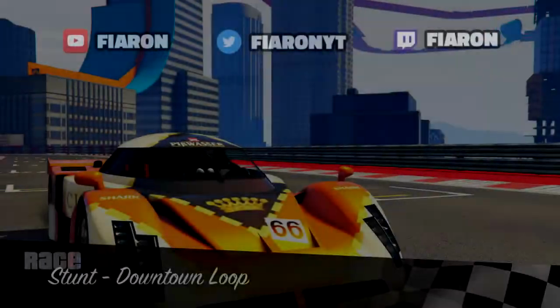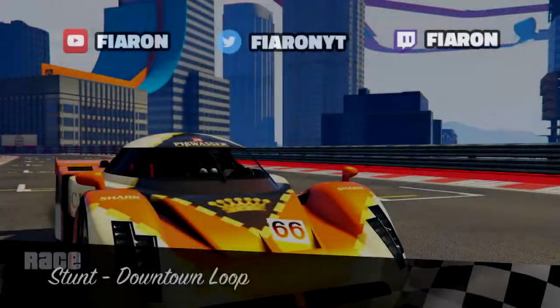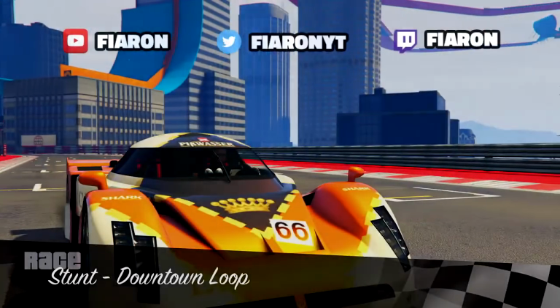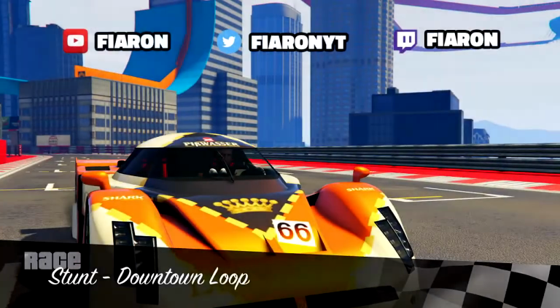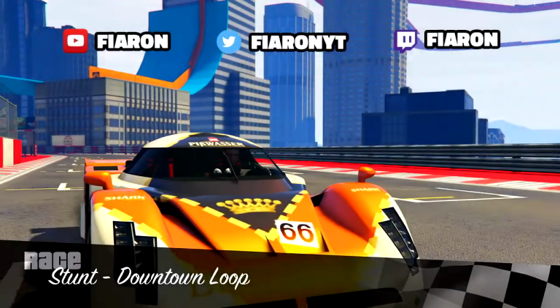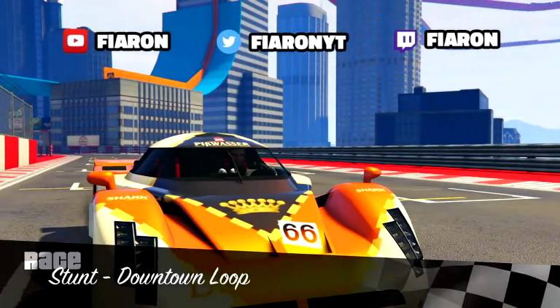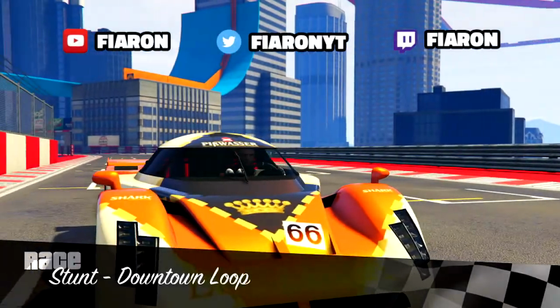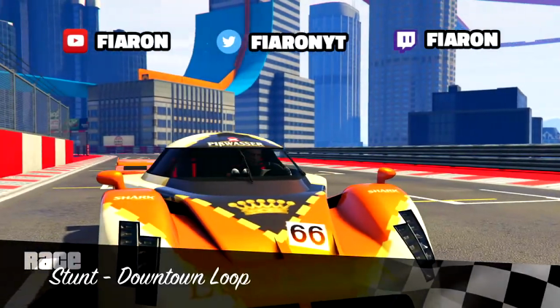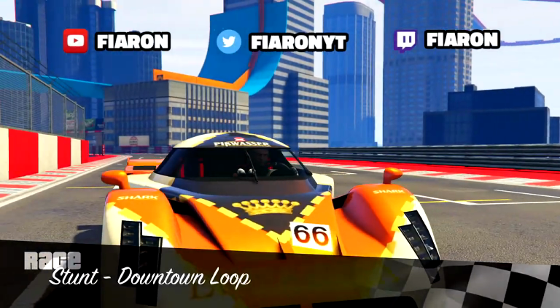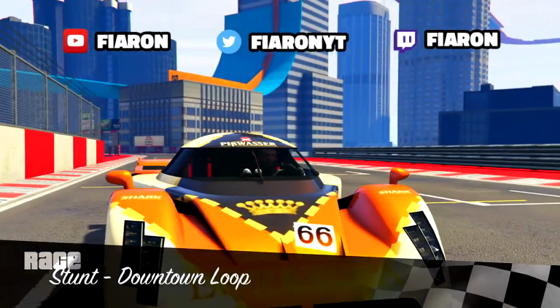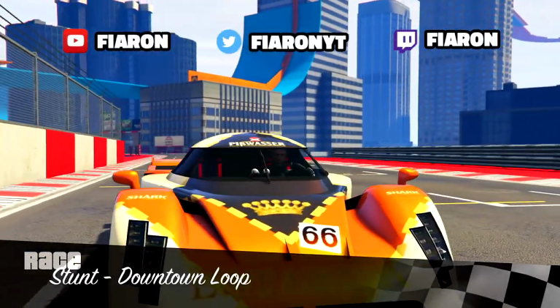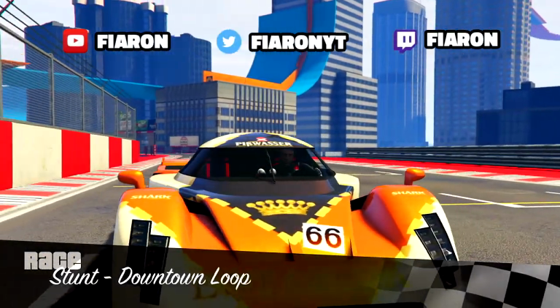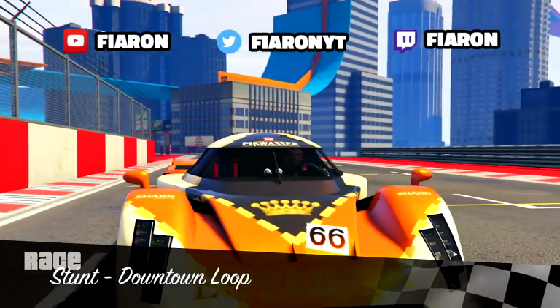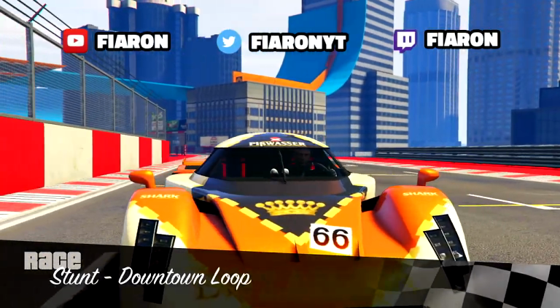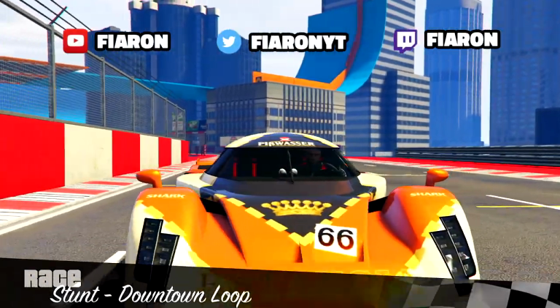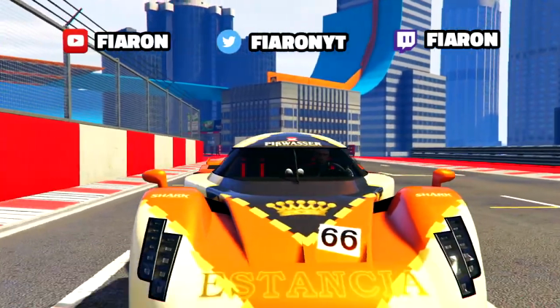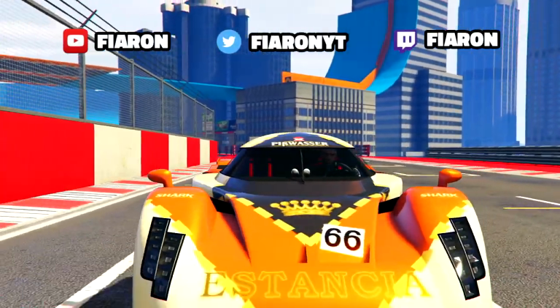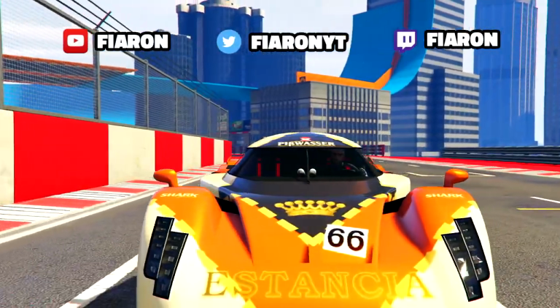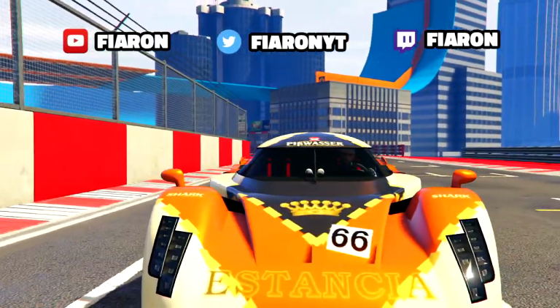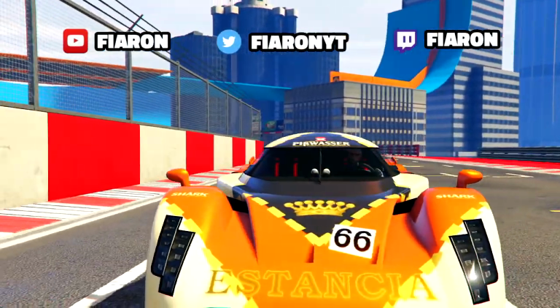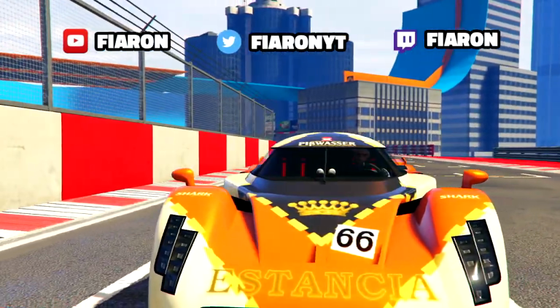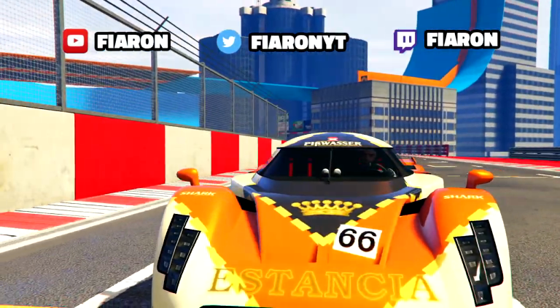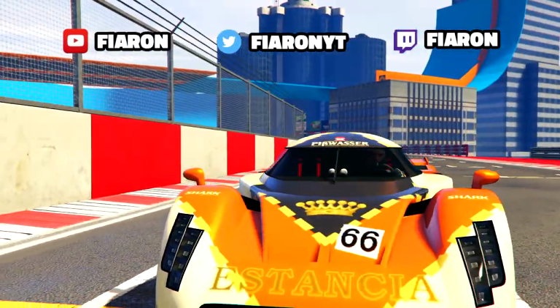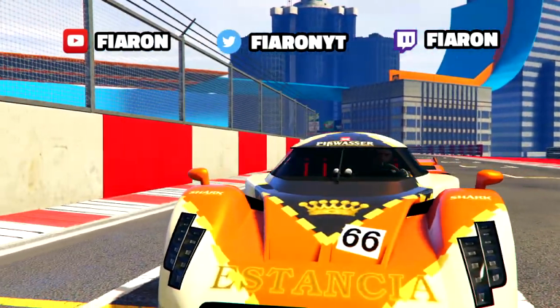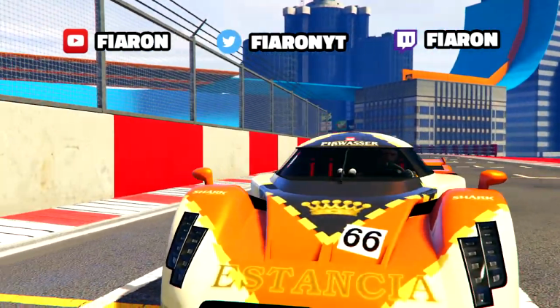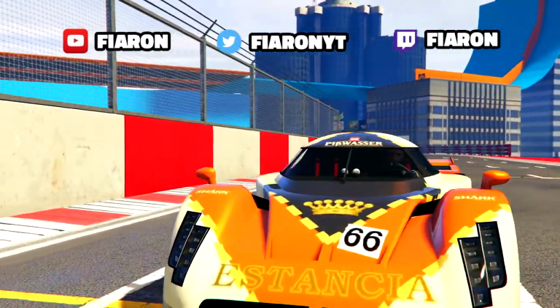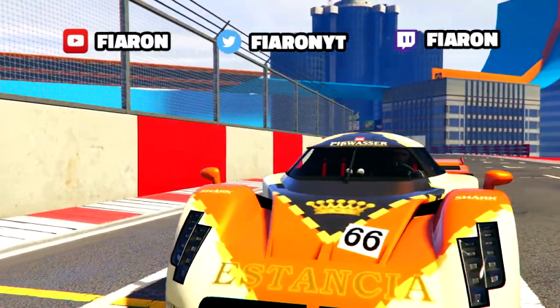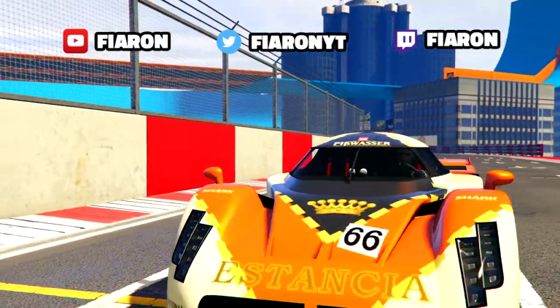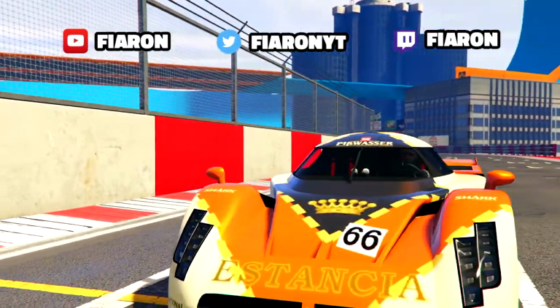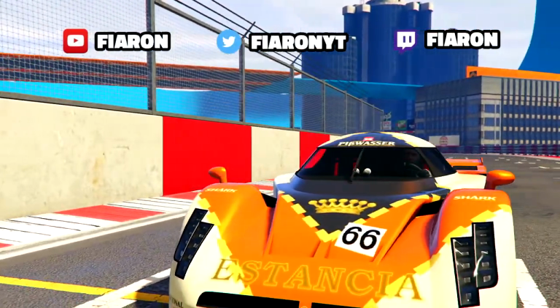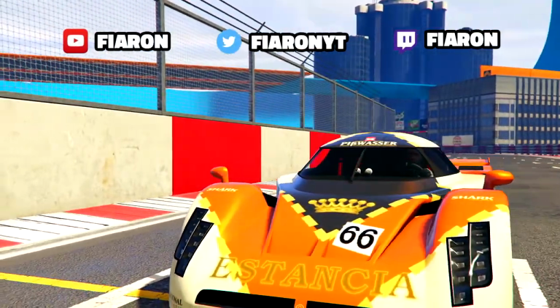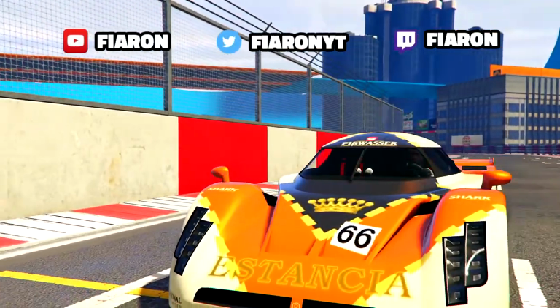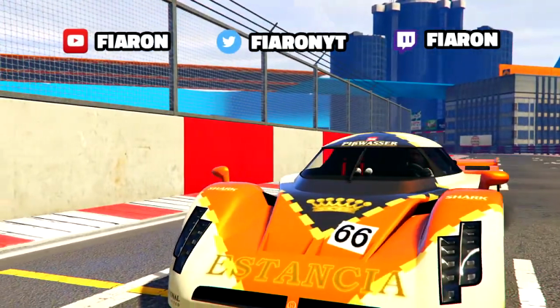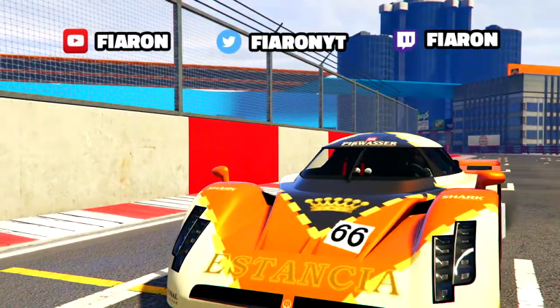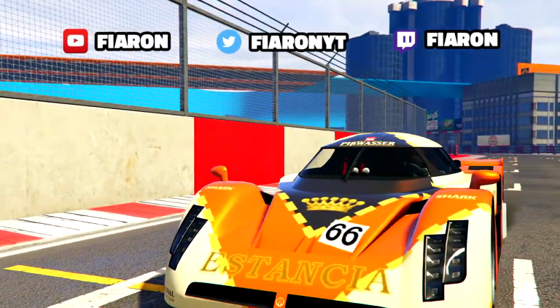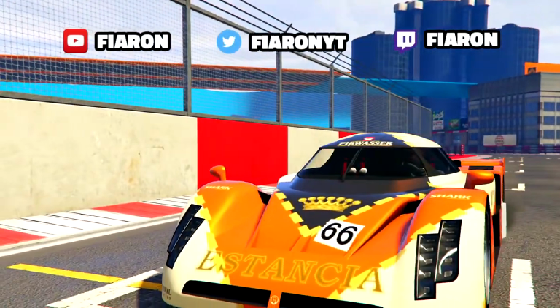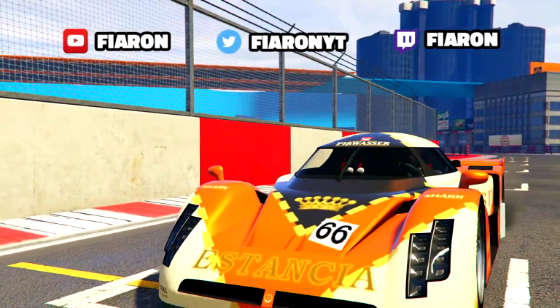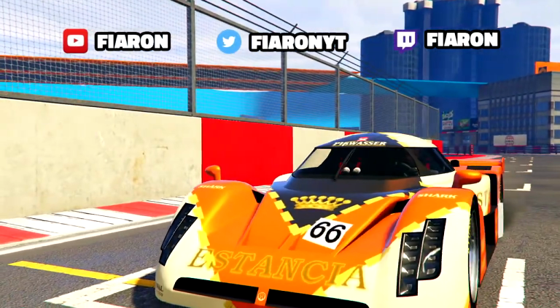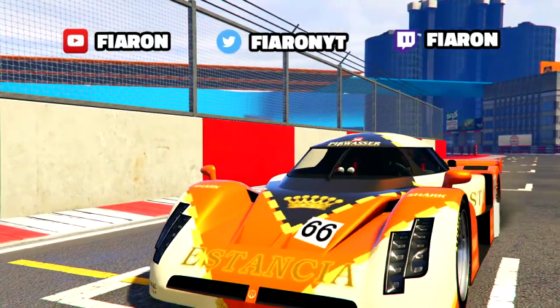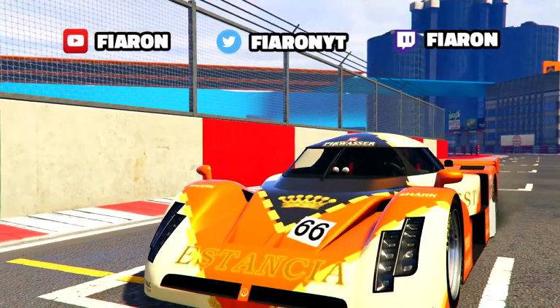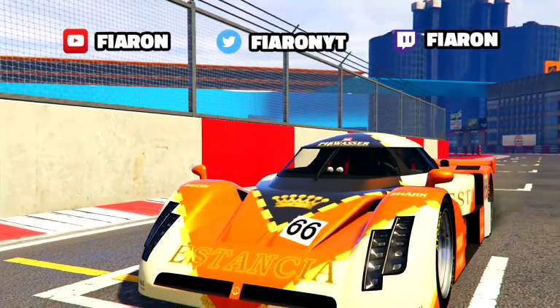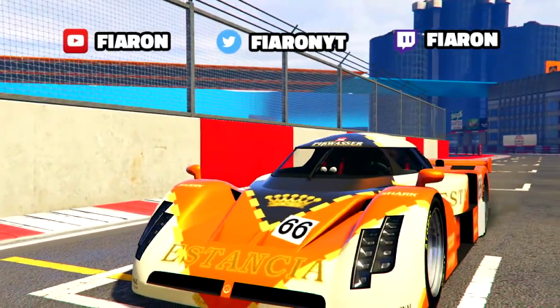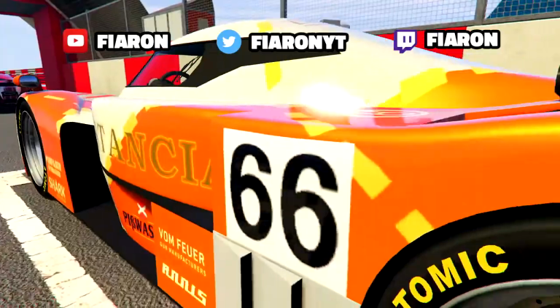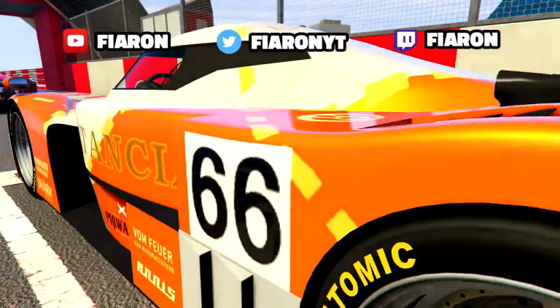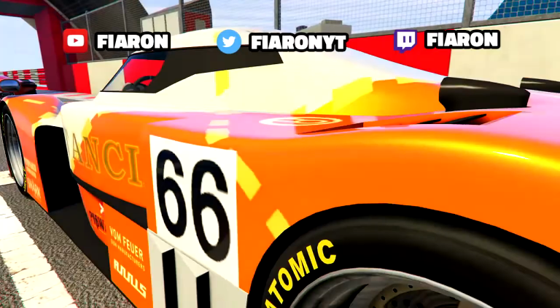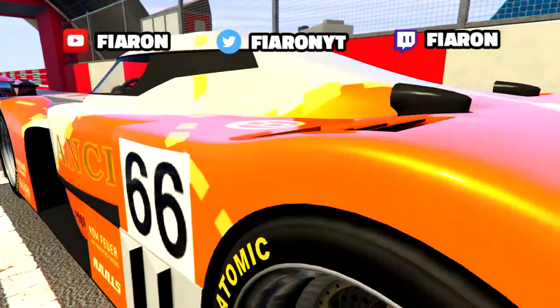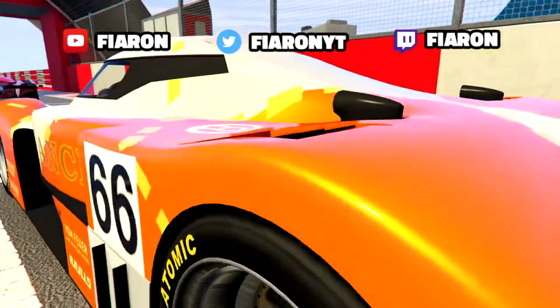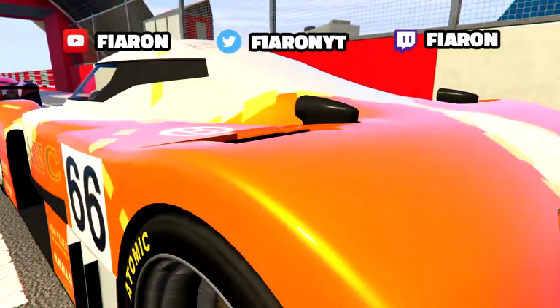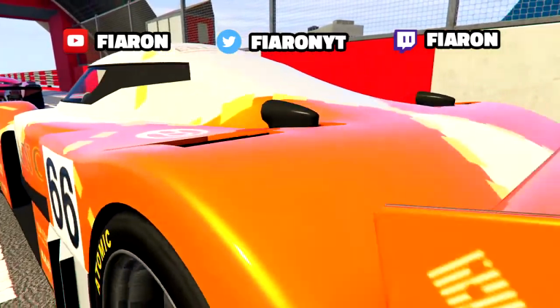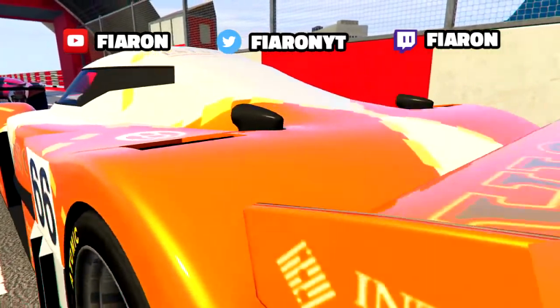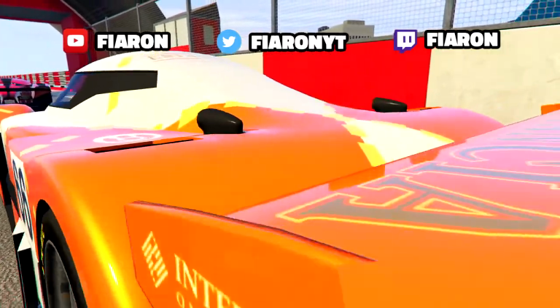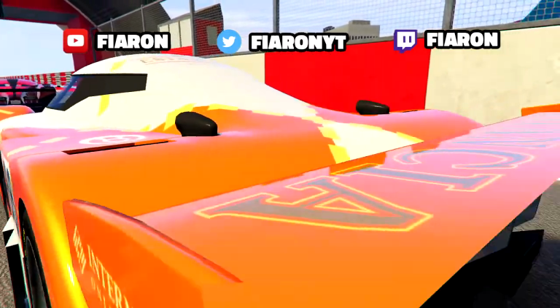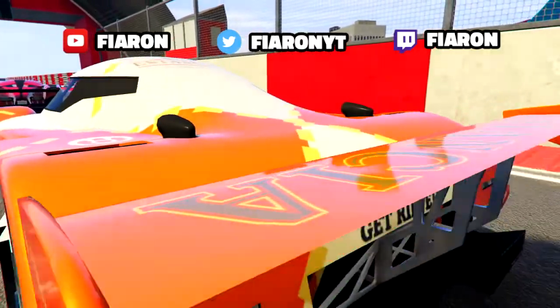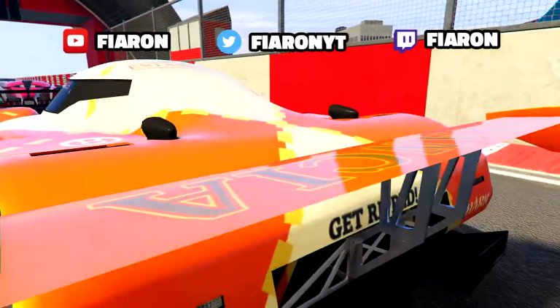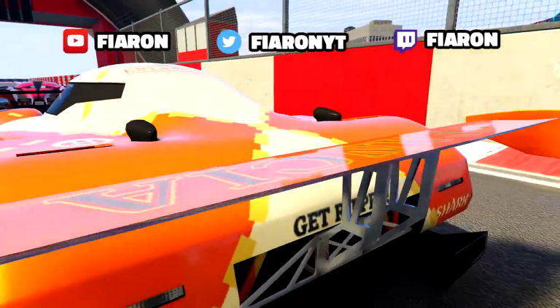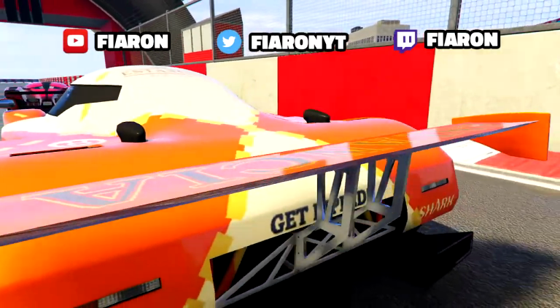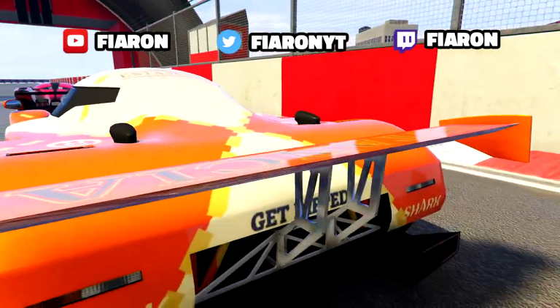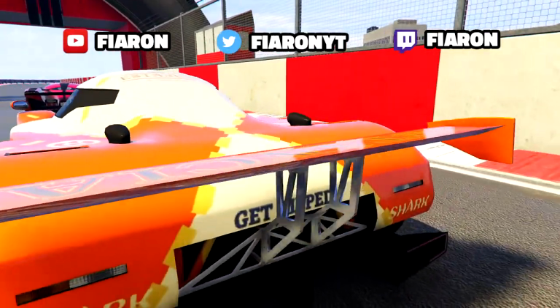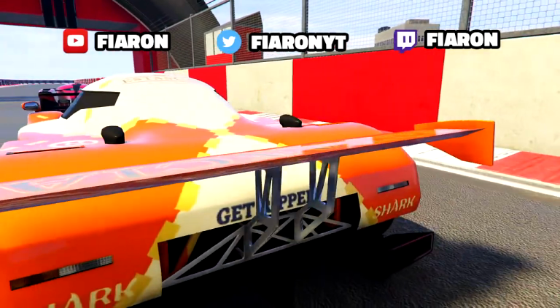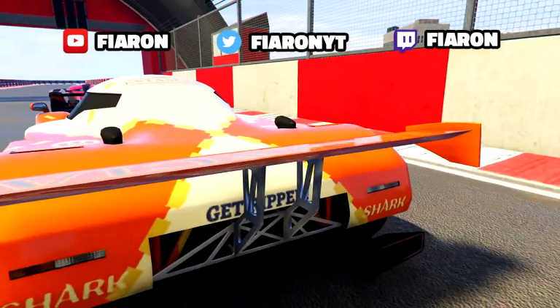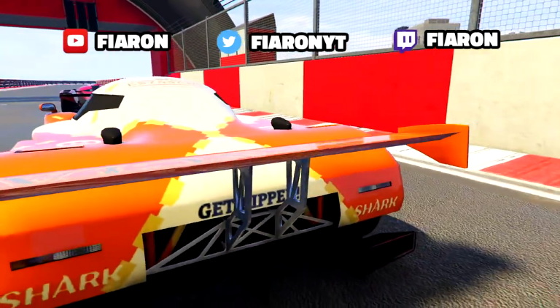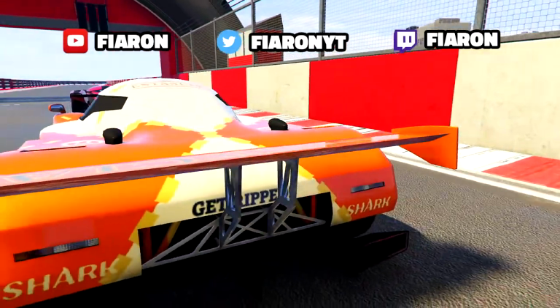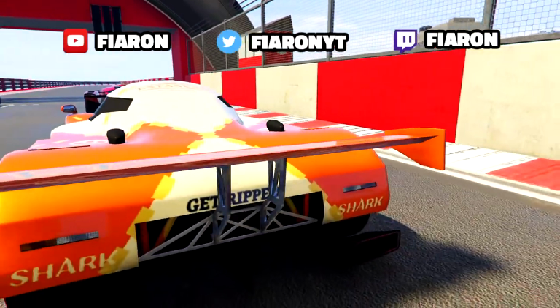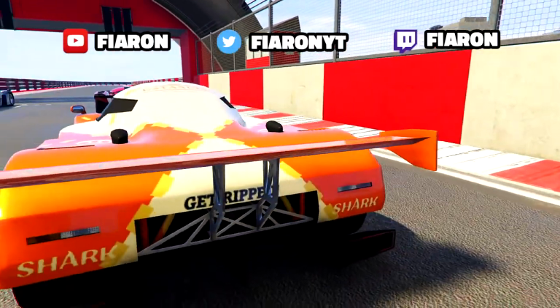What's good, it's your boy Firearm back with another video. Today I'm just going to give you guys a review on the Turtle Beach 60p.